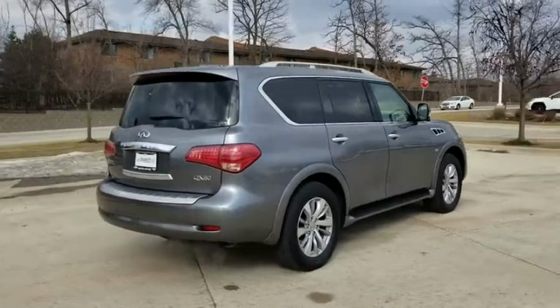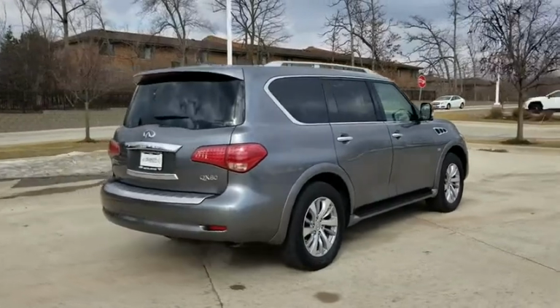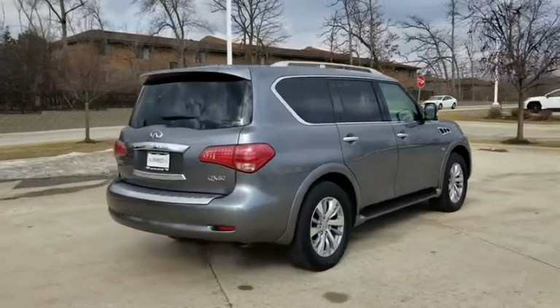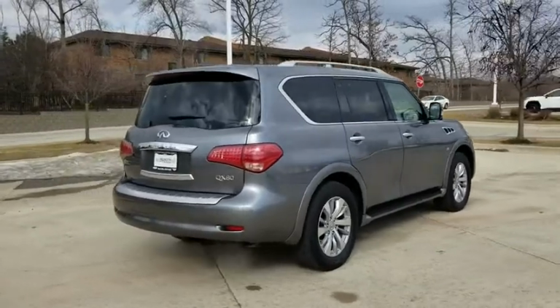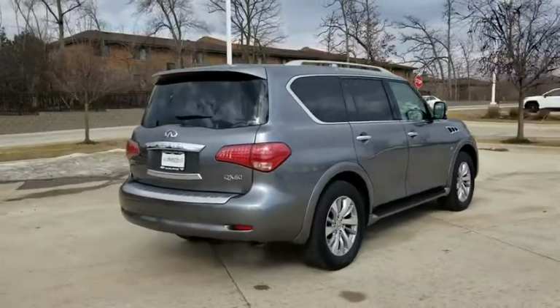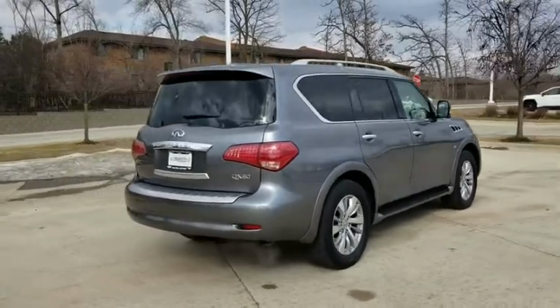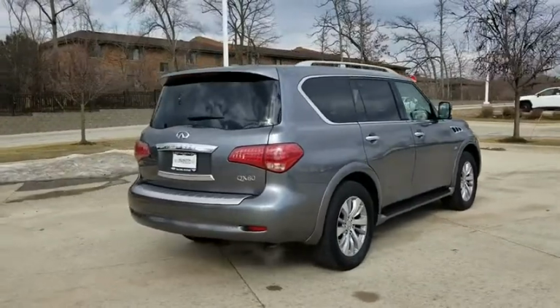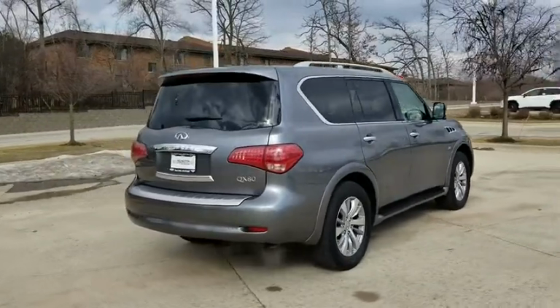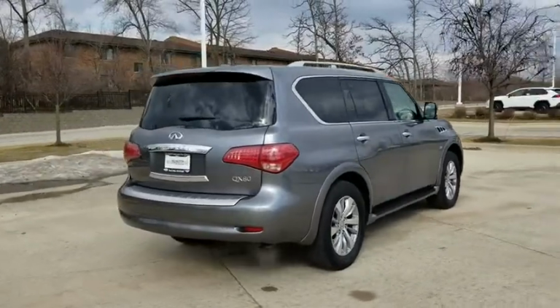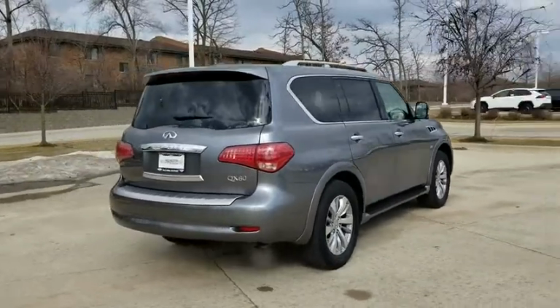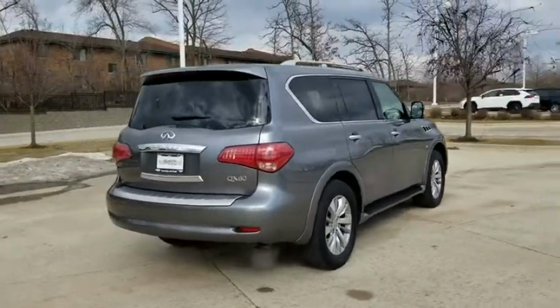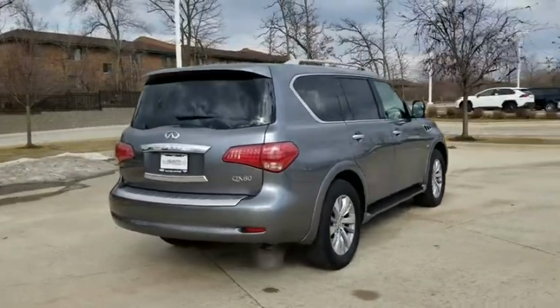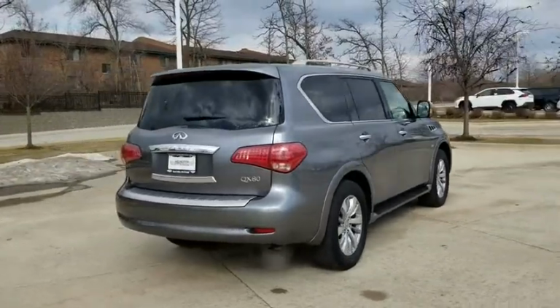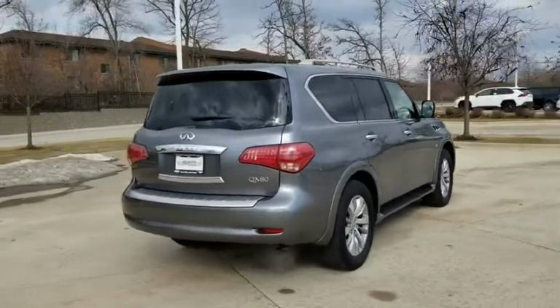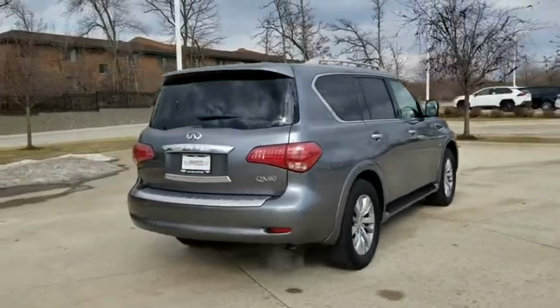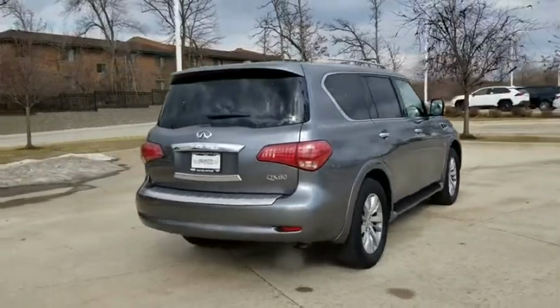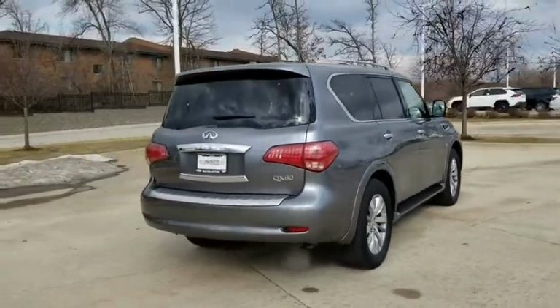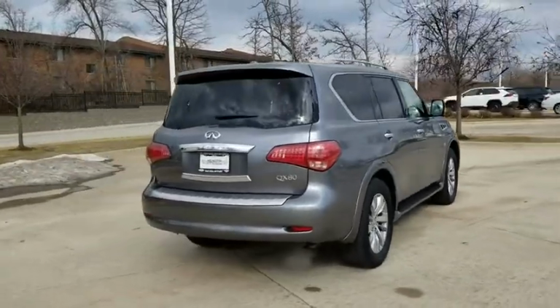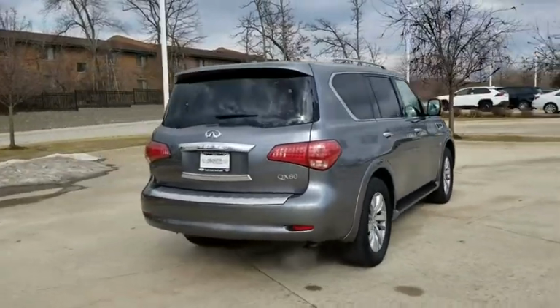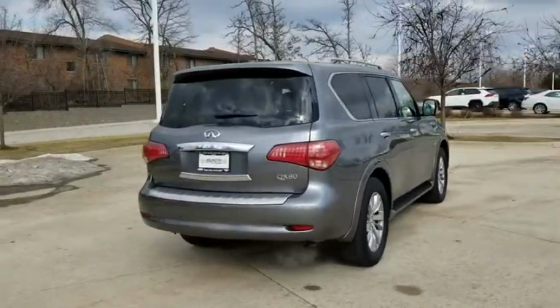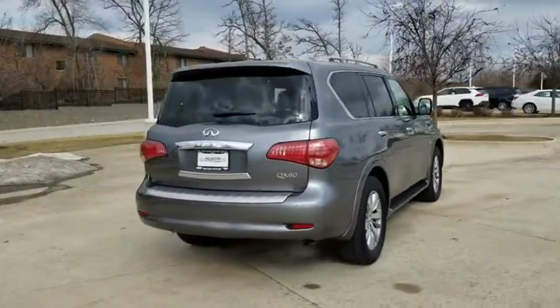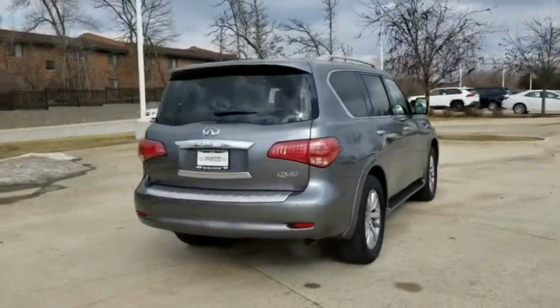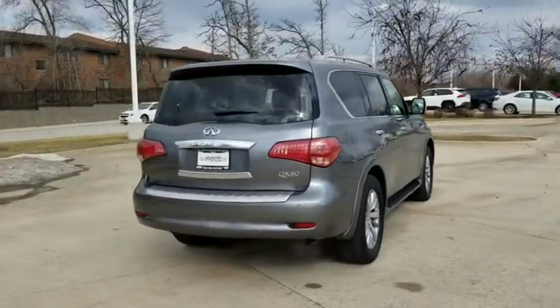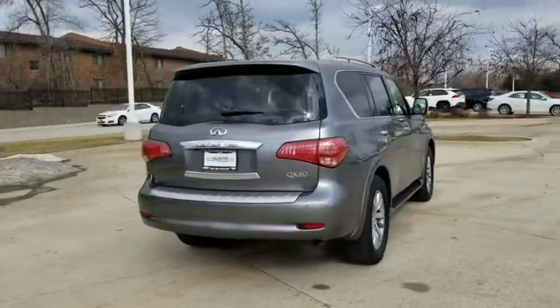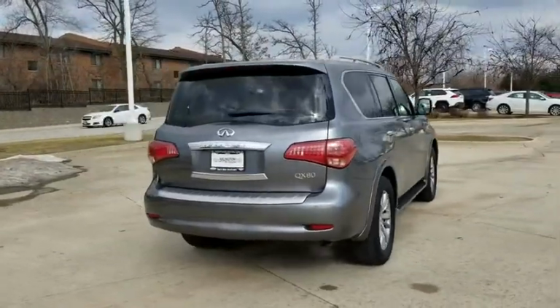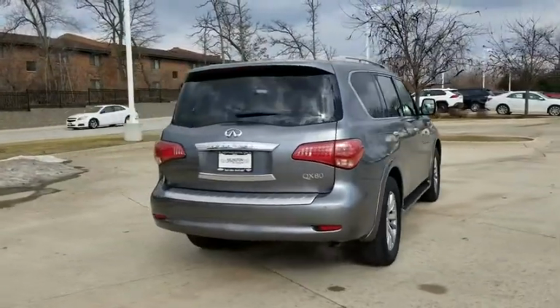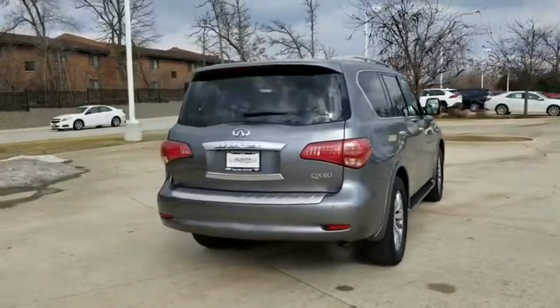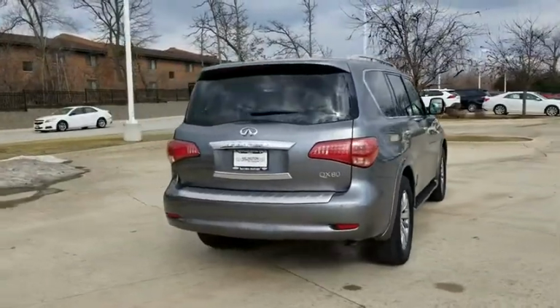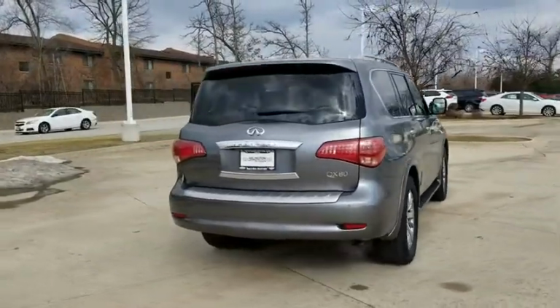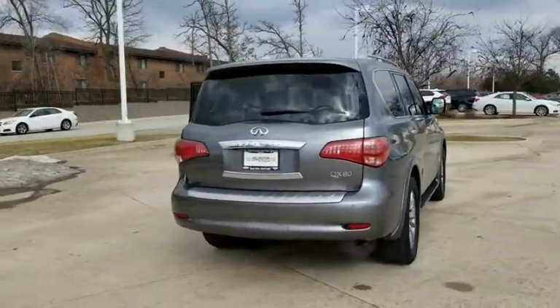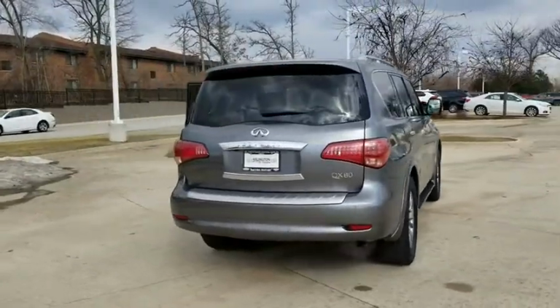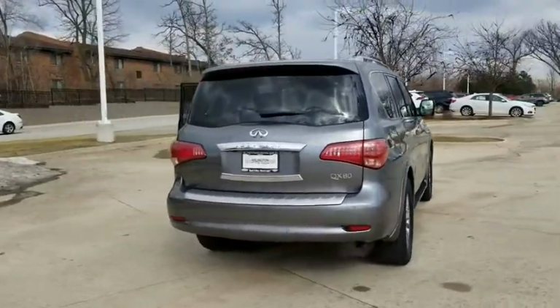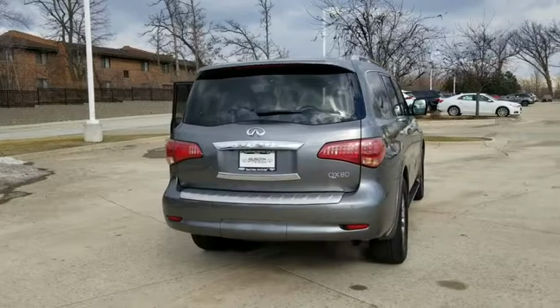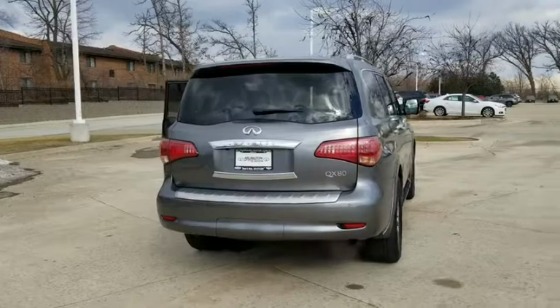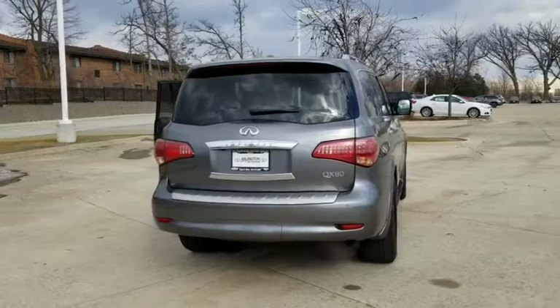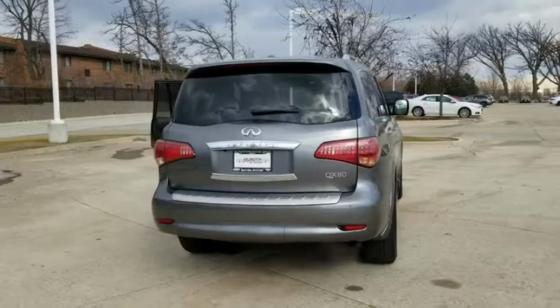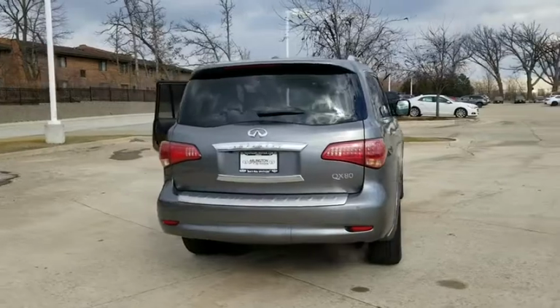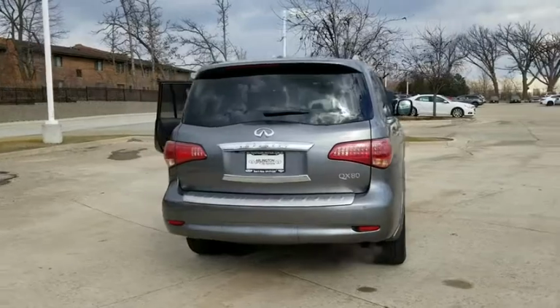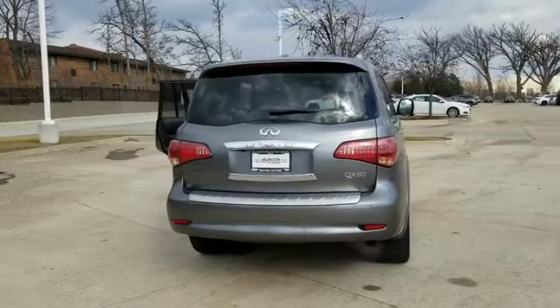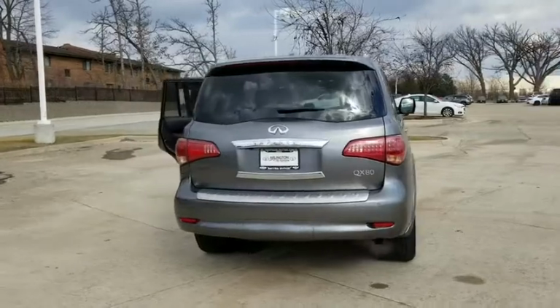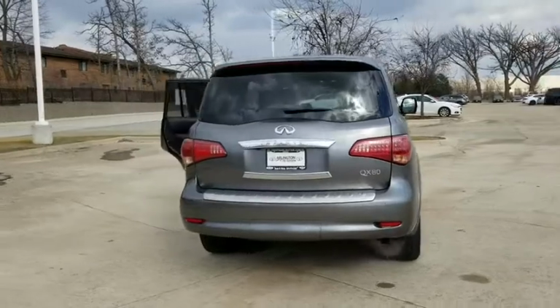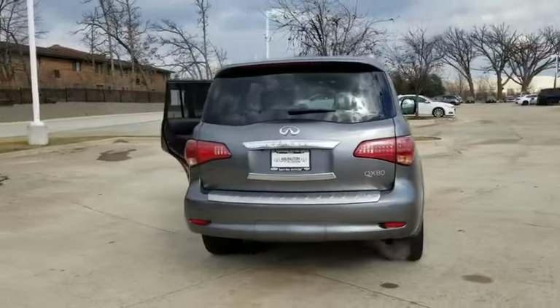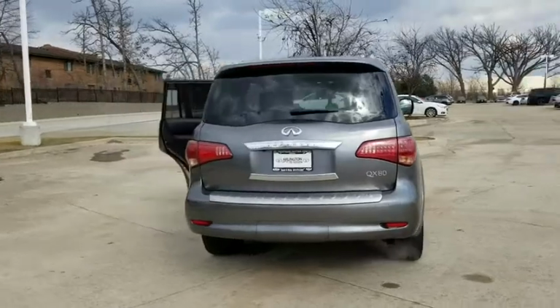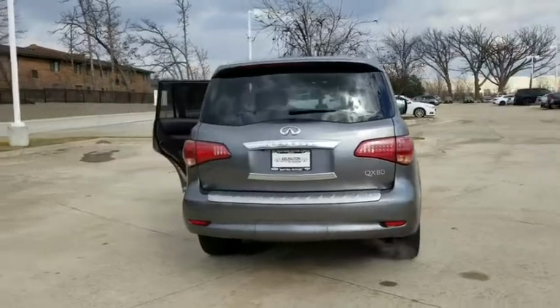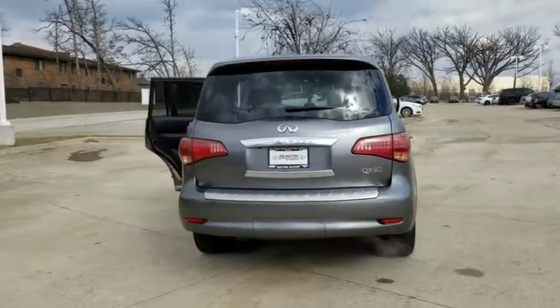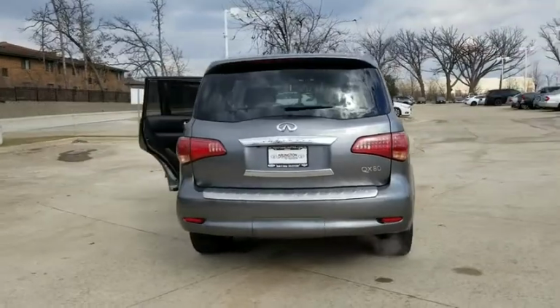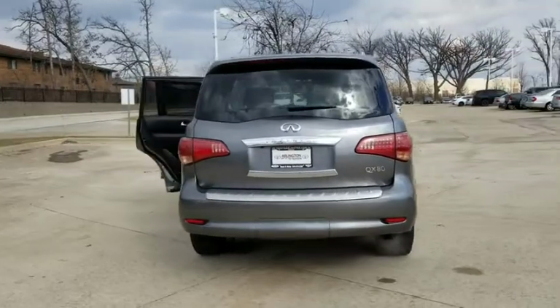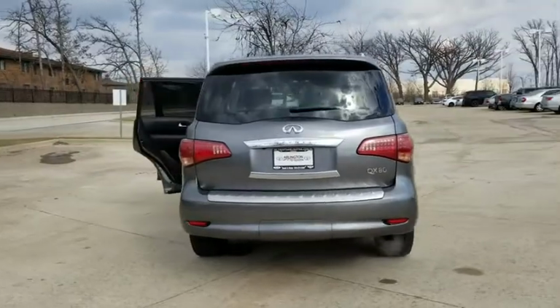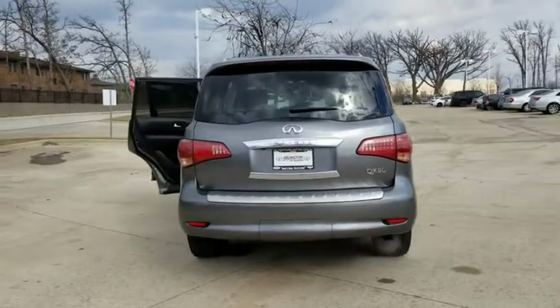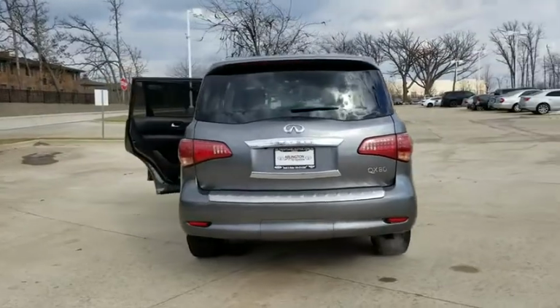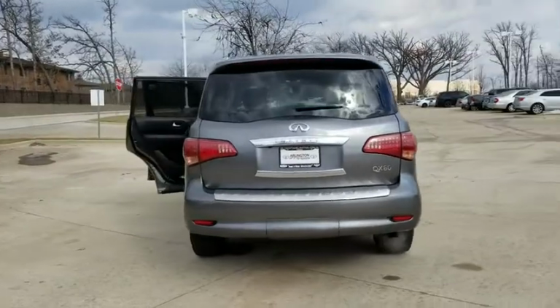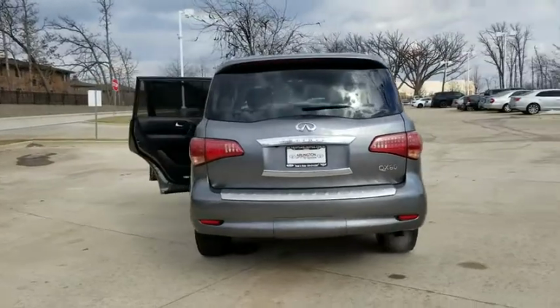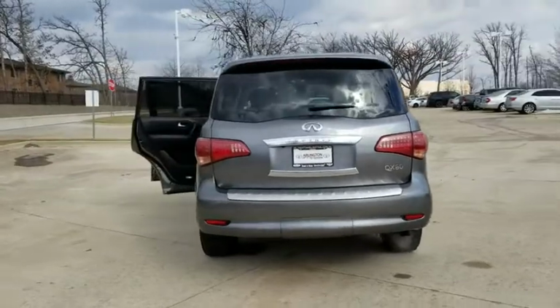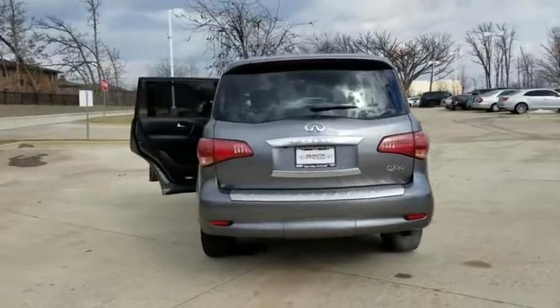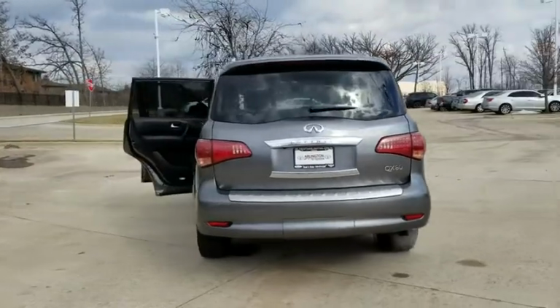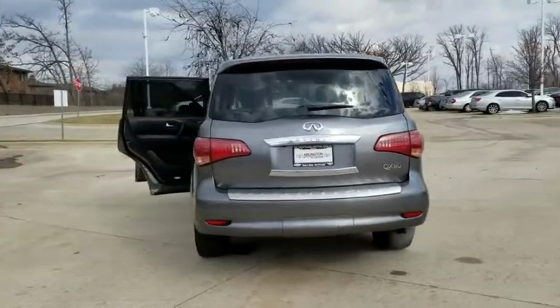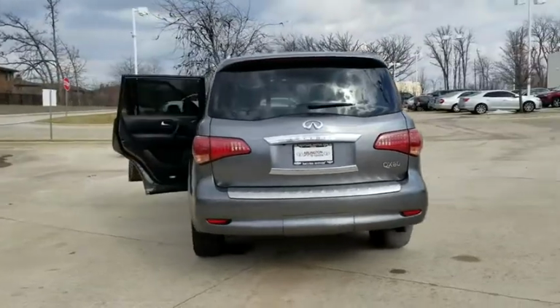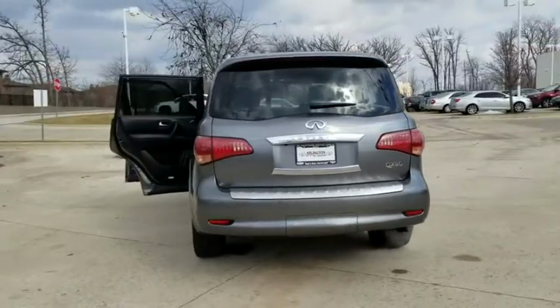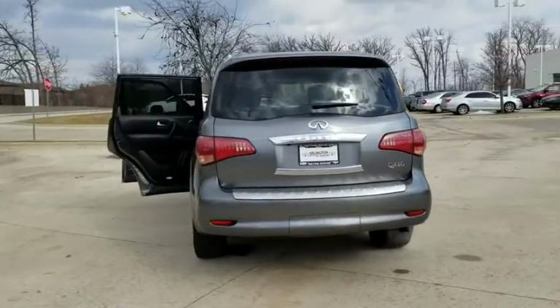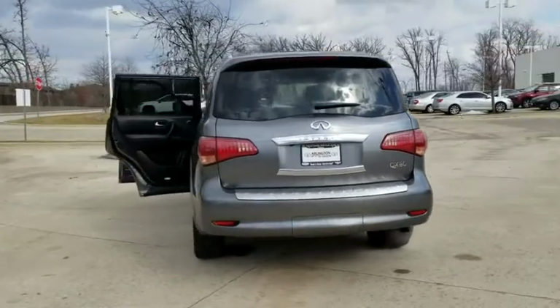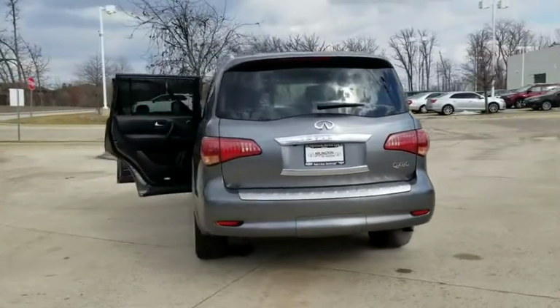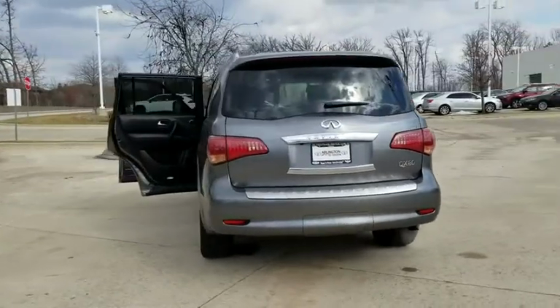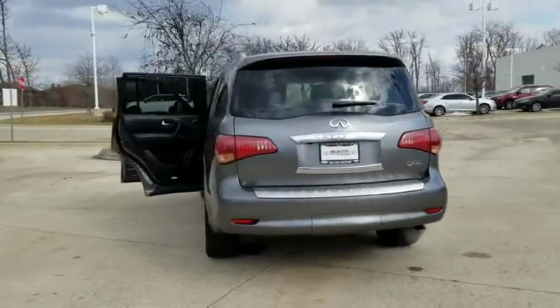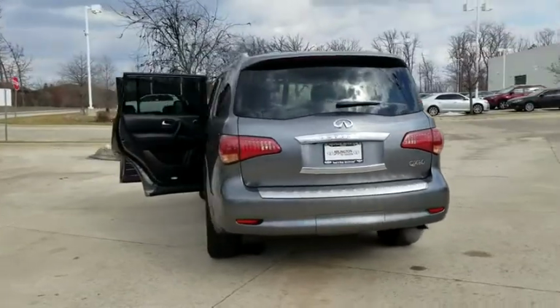The QX80 is the most fuel-efficient of its kind. This vehicle has less than 45,000 miles.